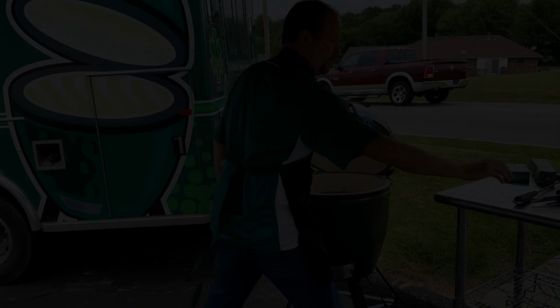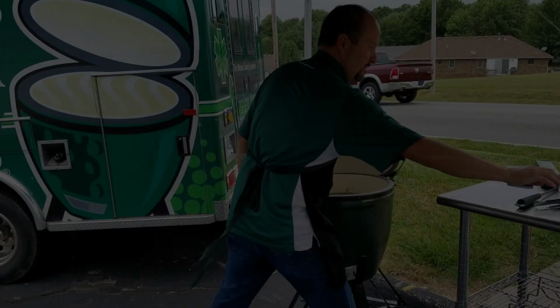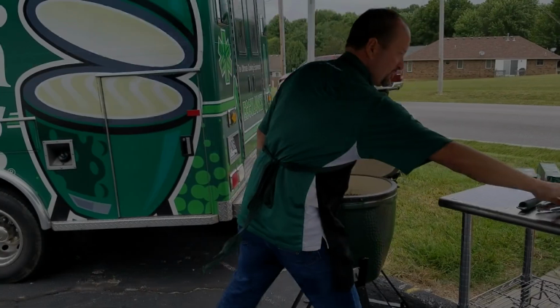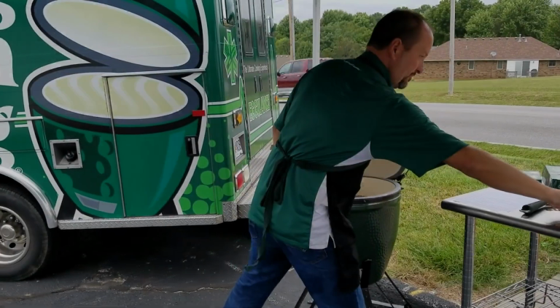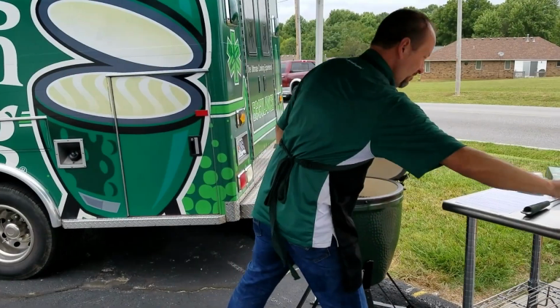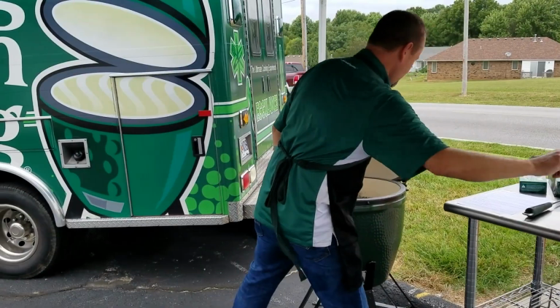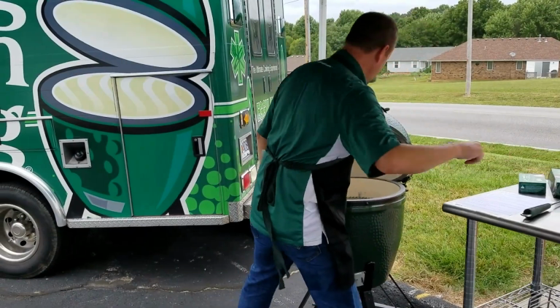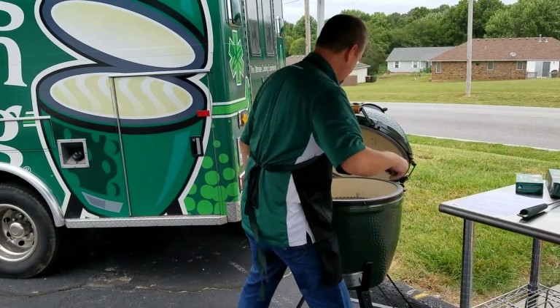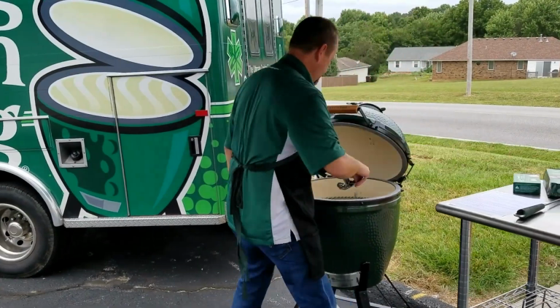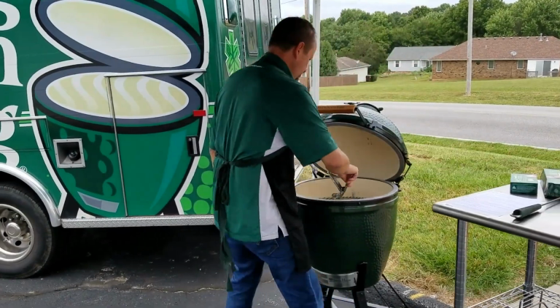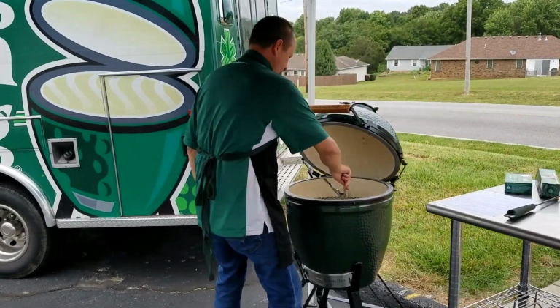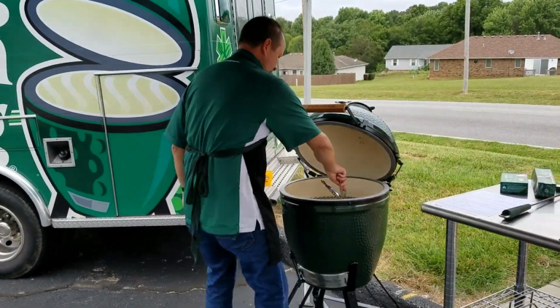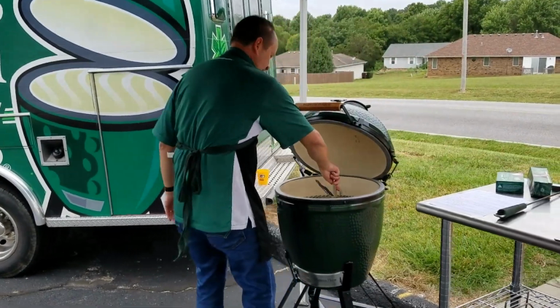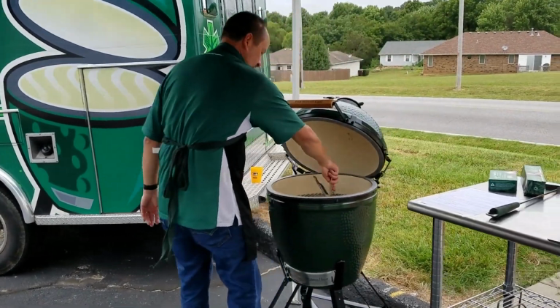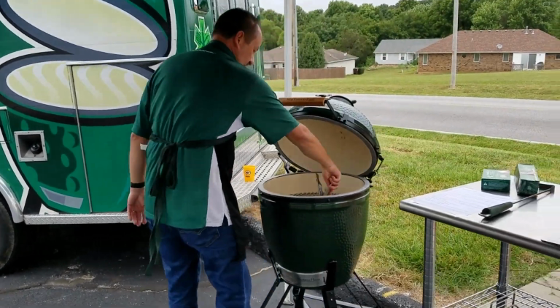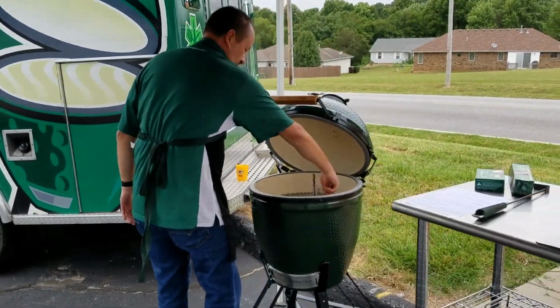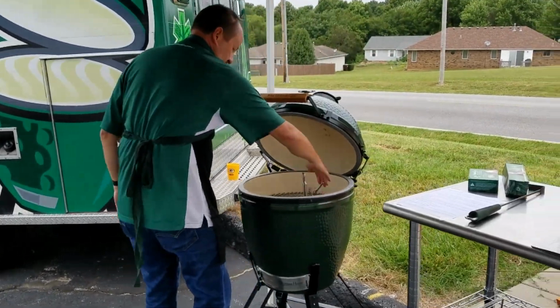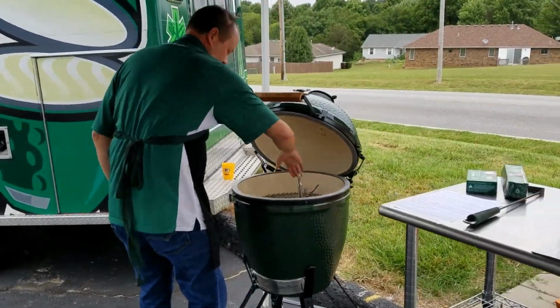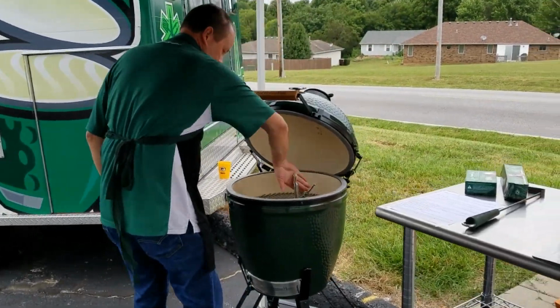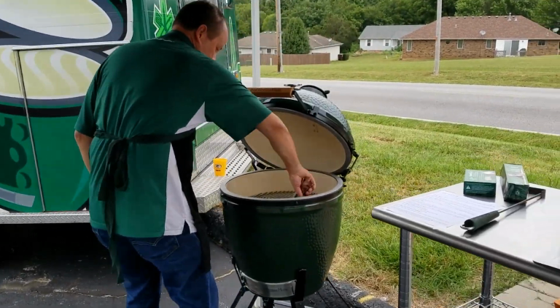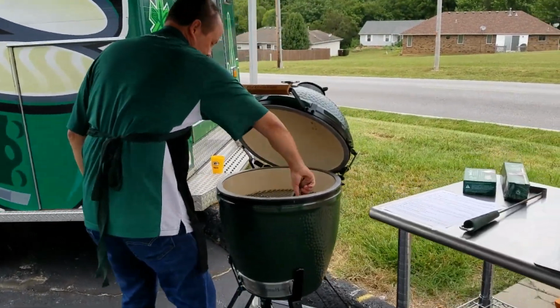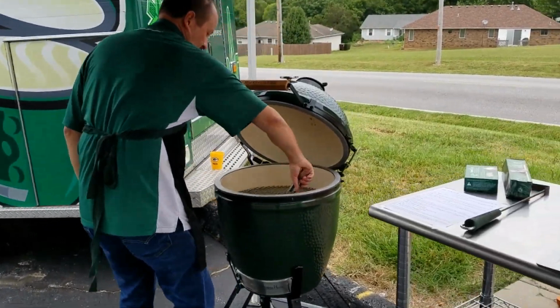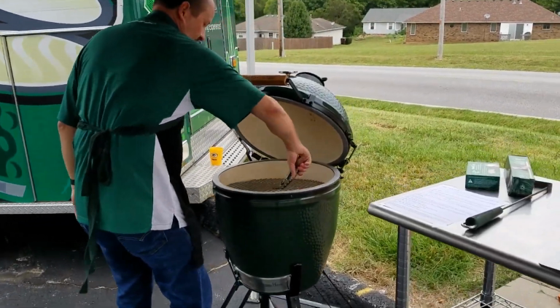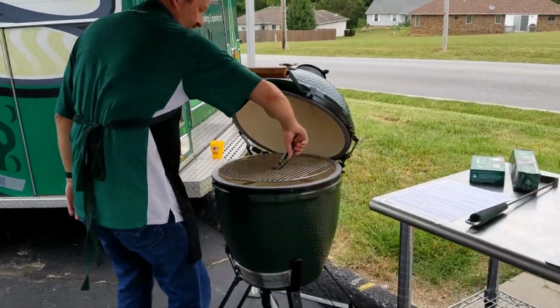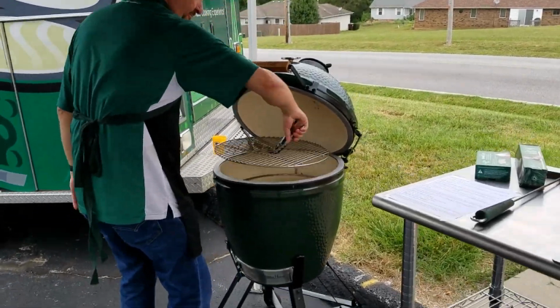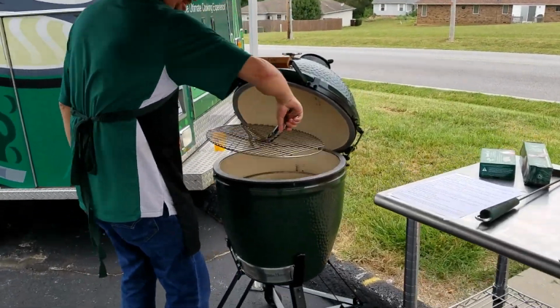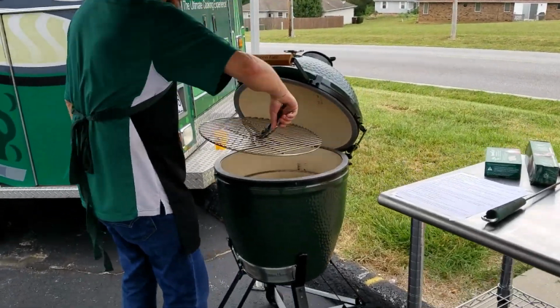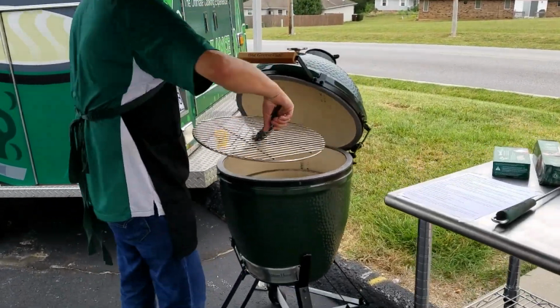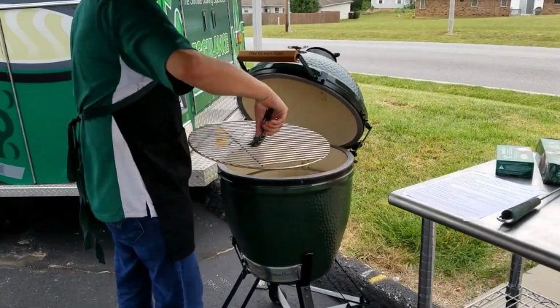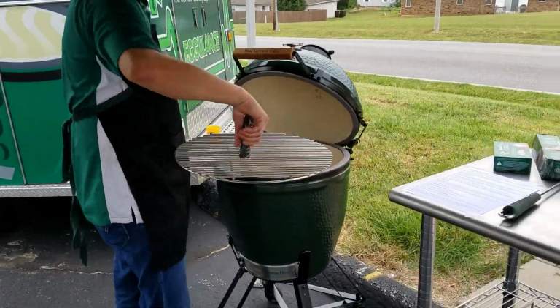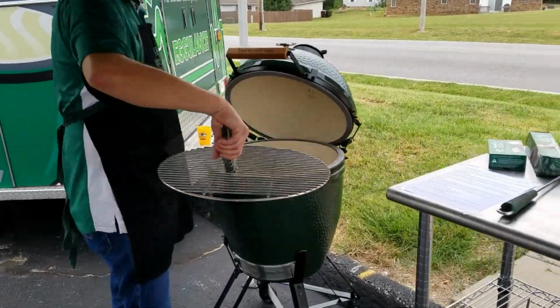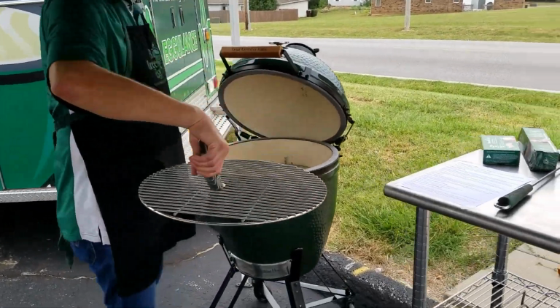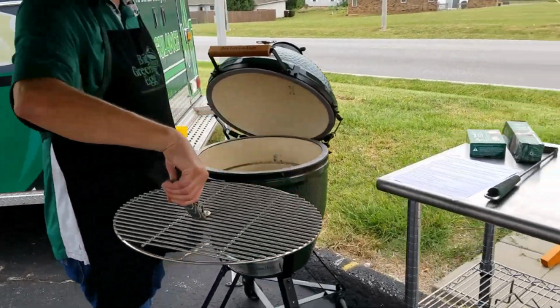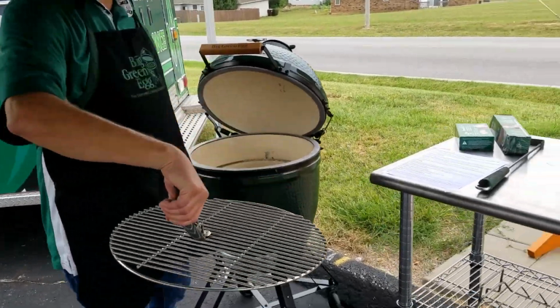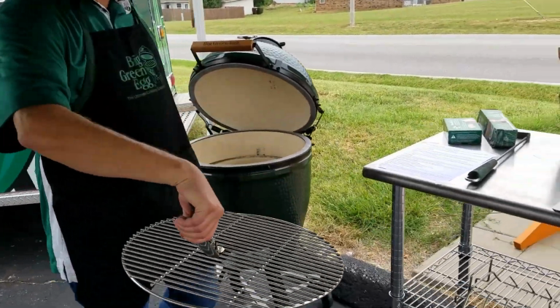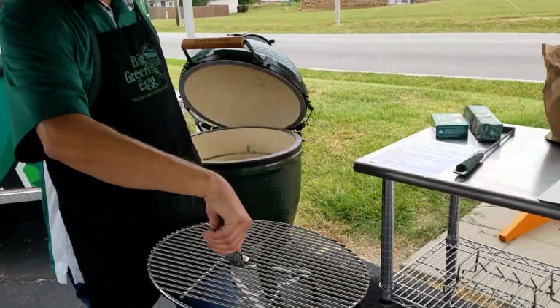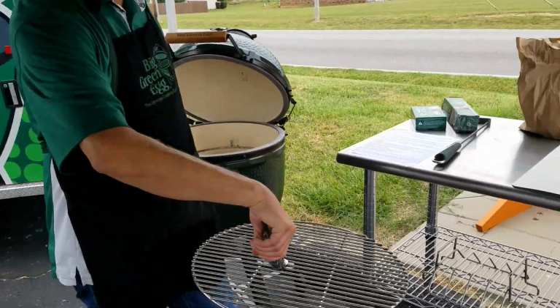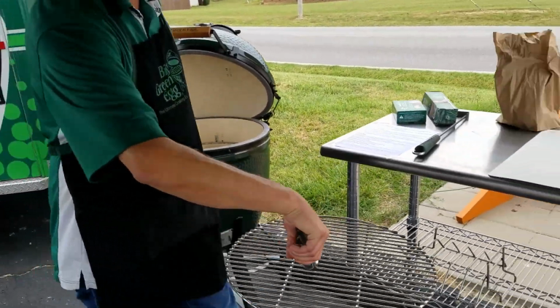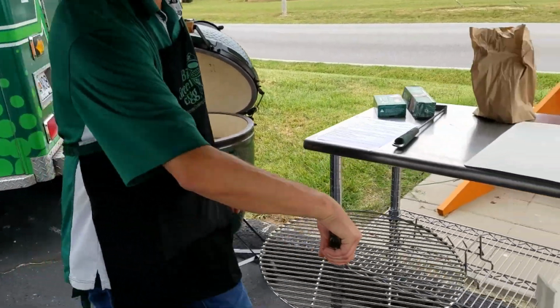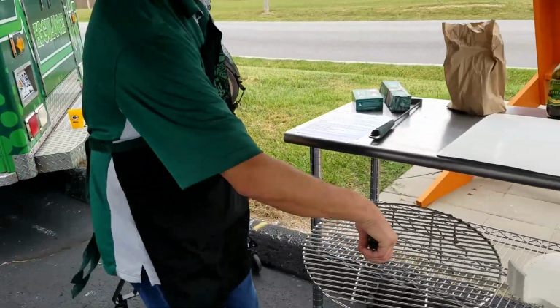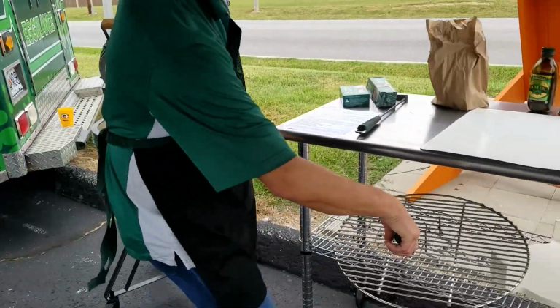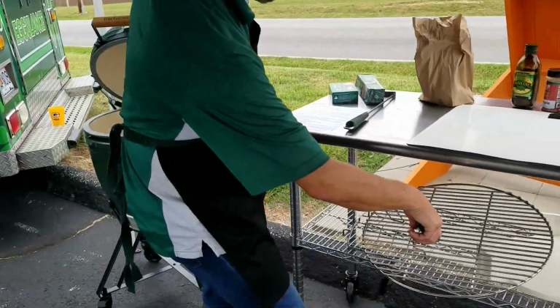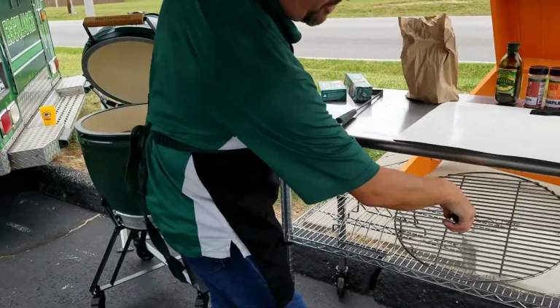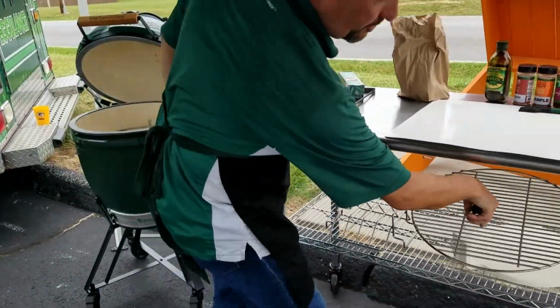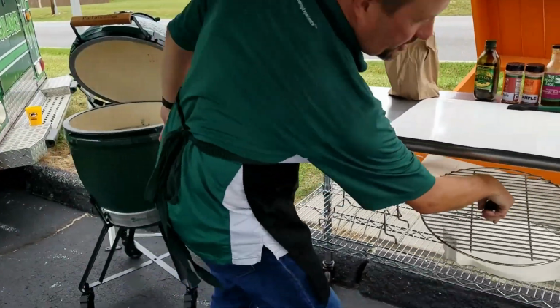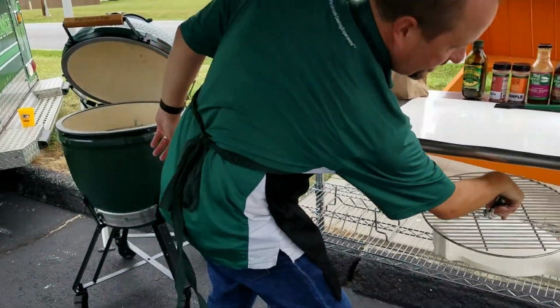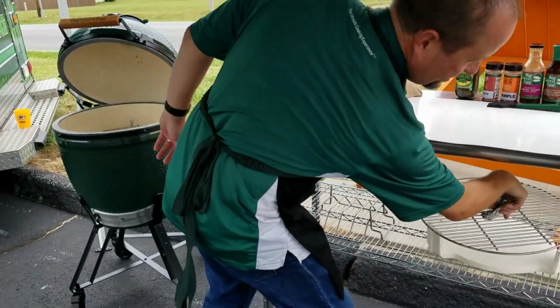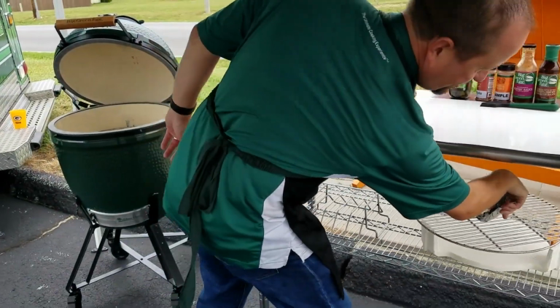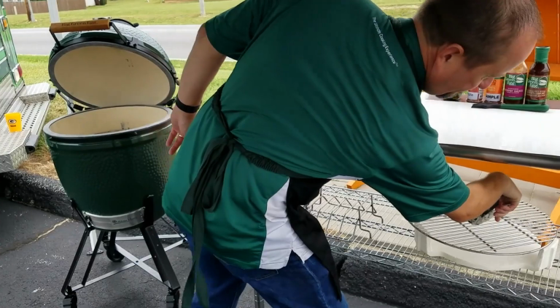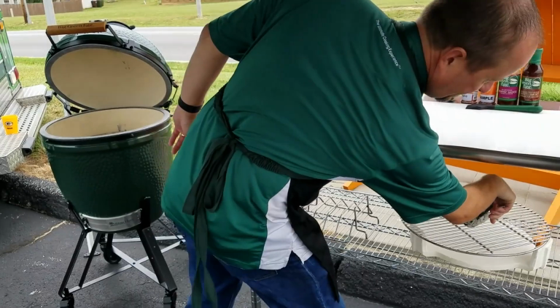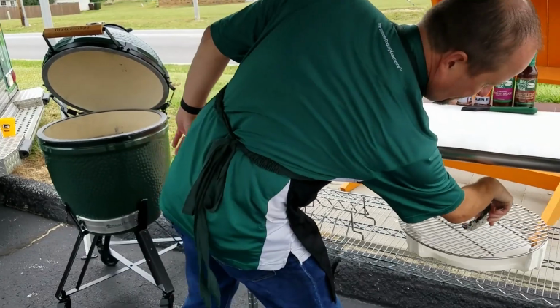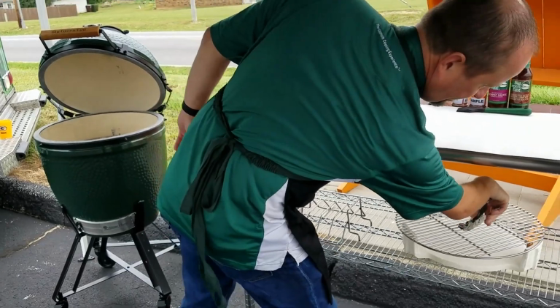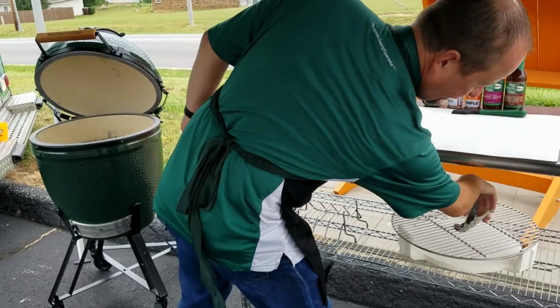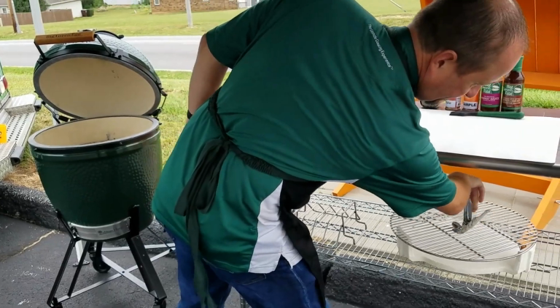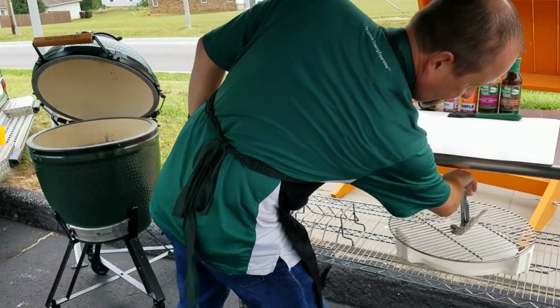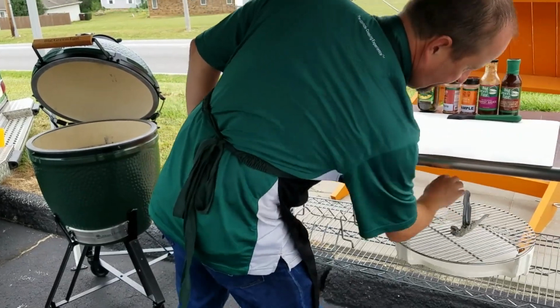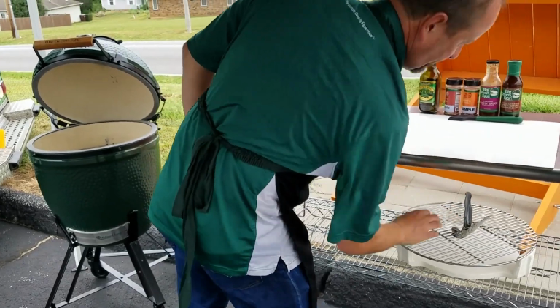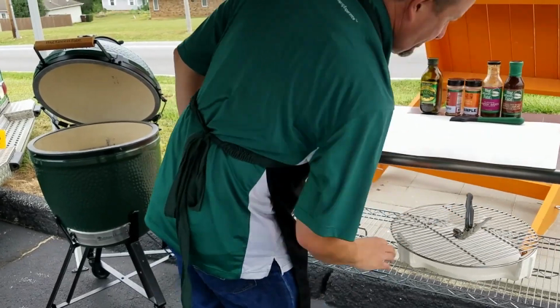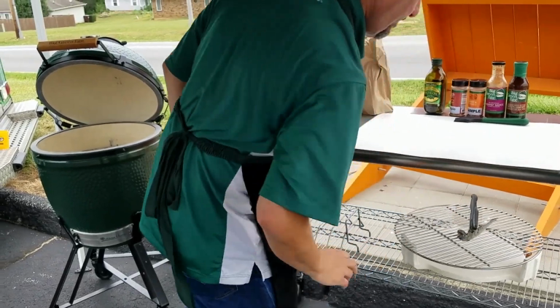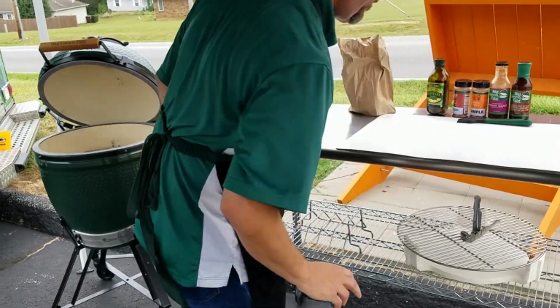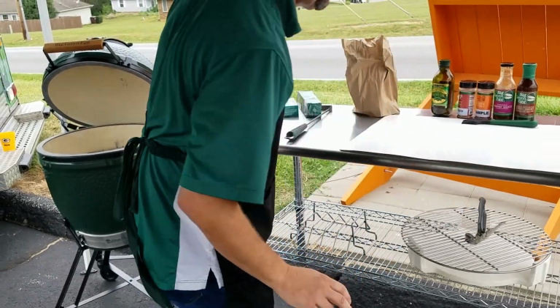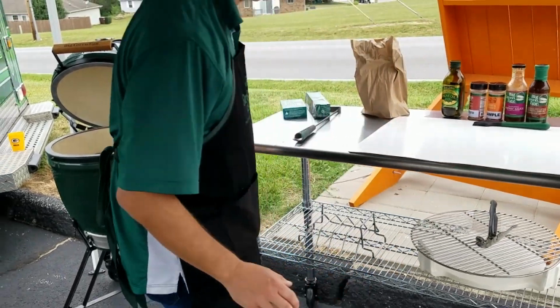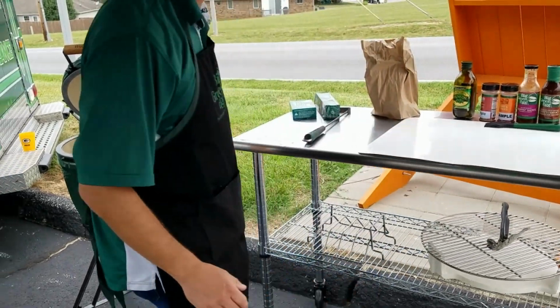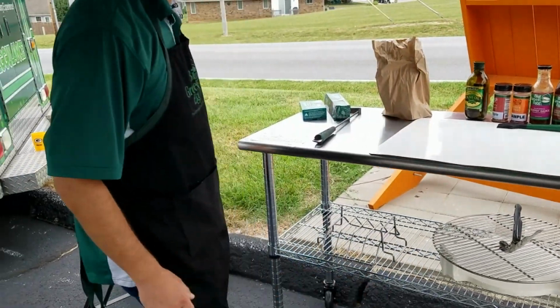What I'm going to do is just show, start to finish, the process of how you're going to smoke when you get your Big Green Egg, if you don't have one already.